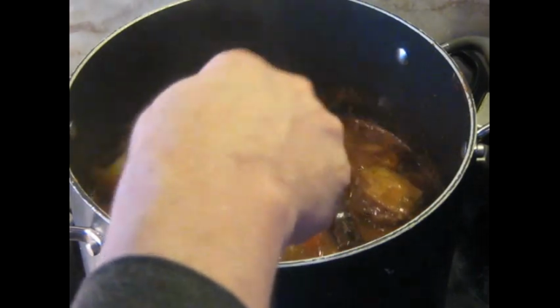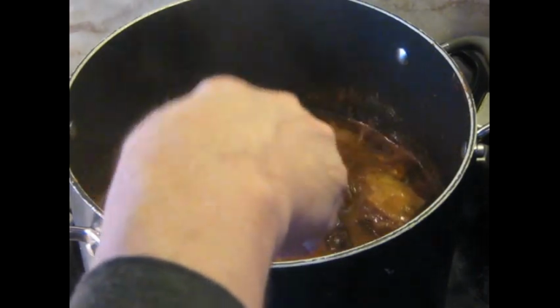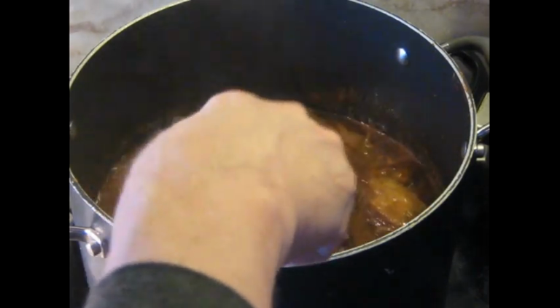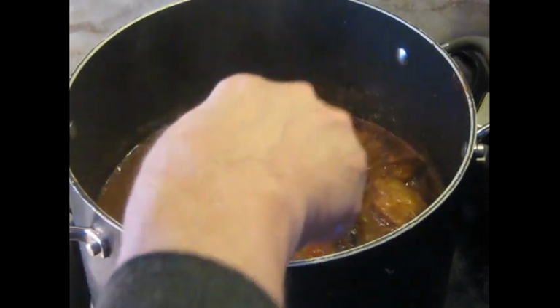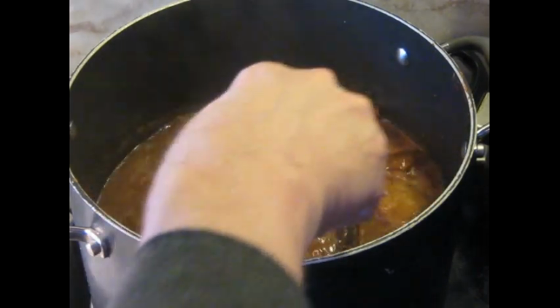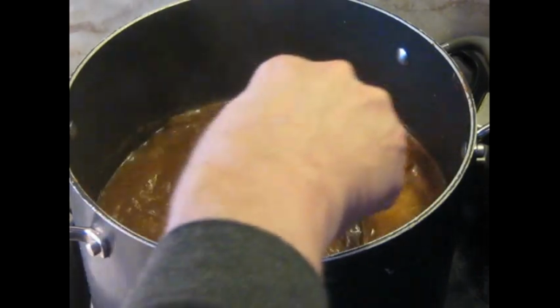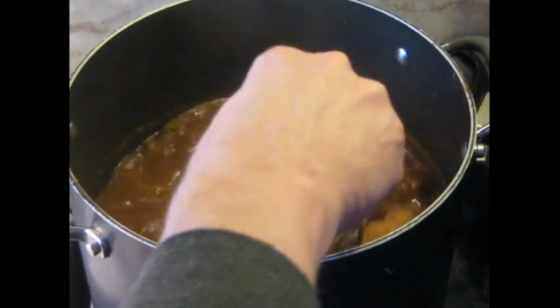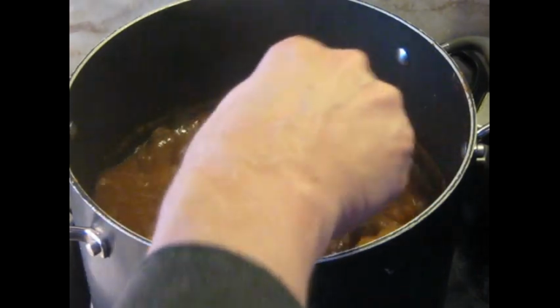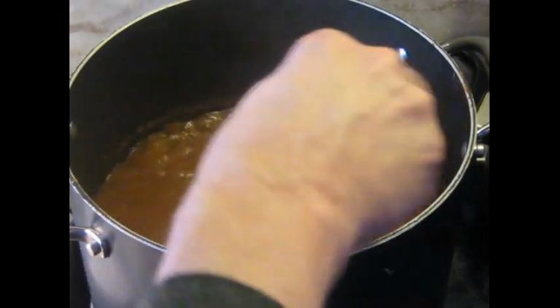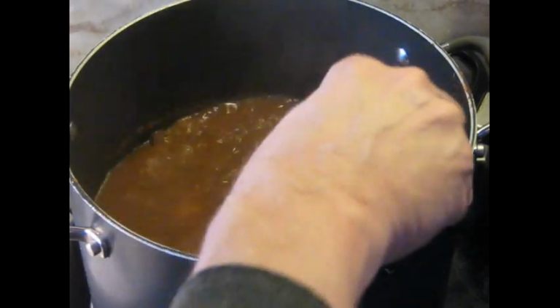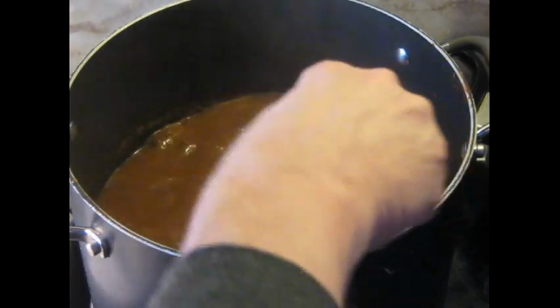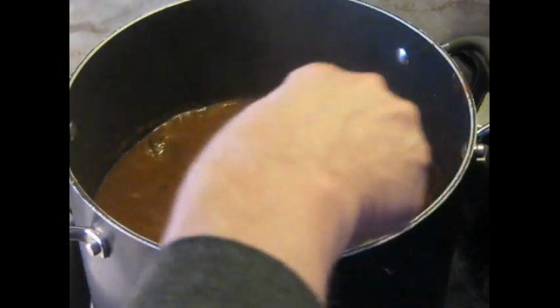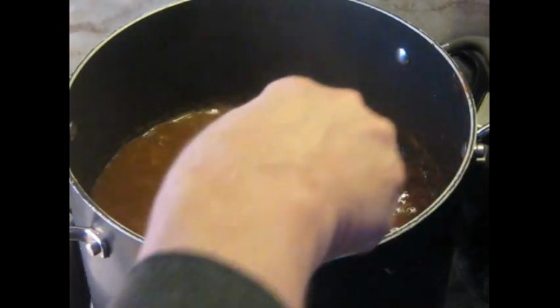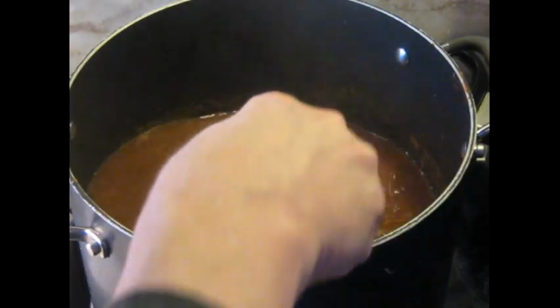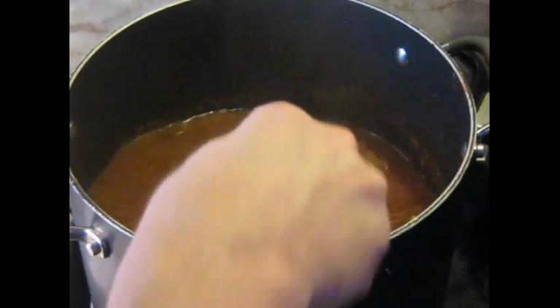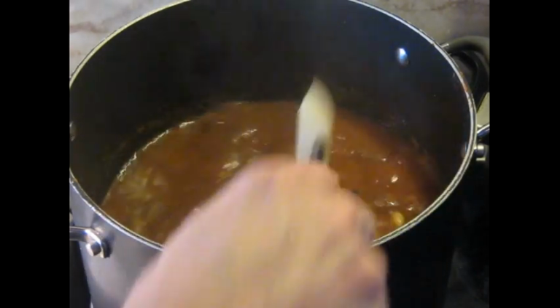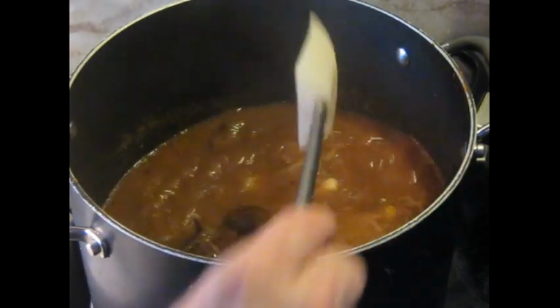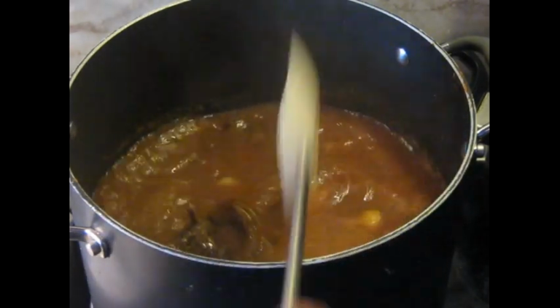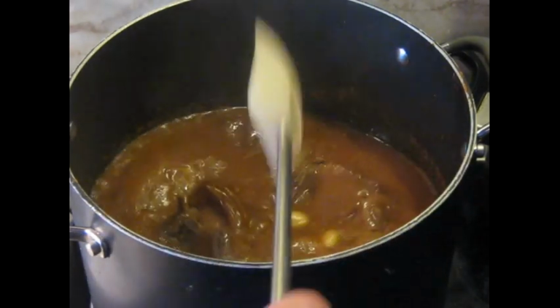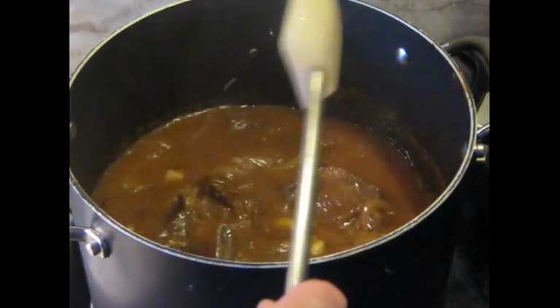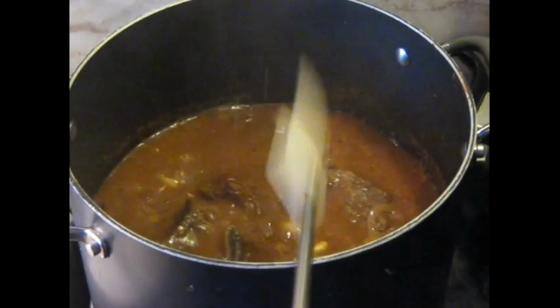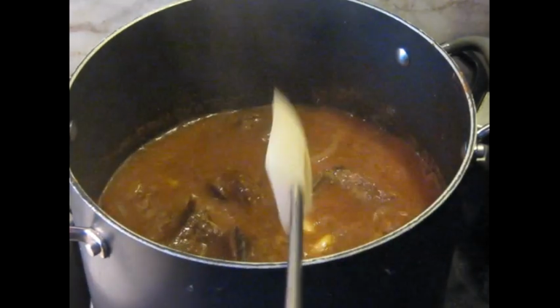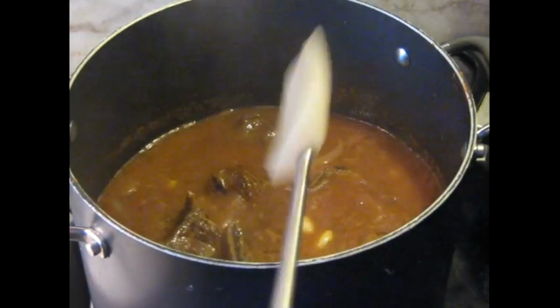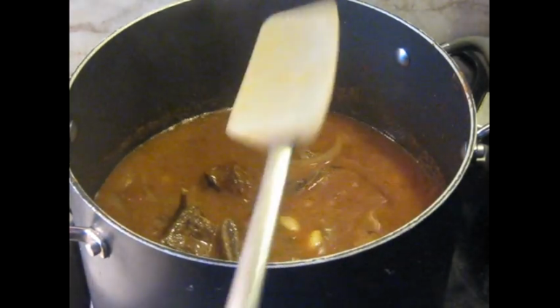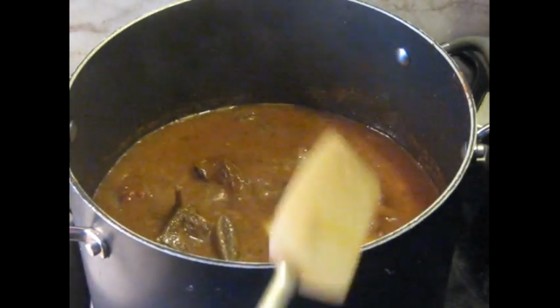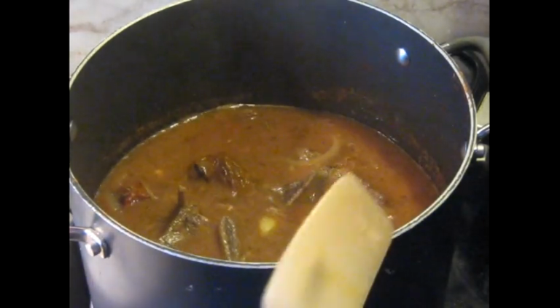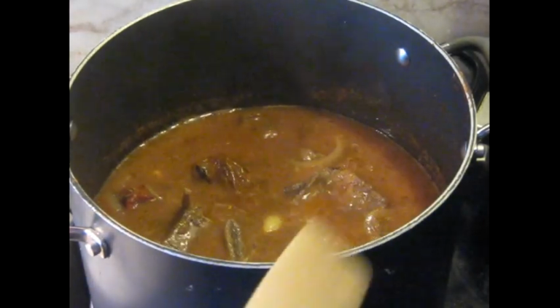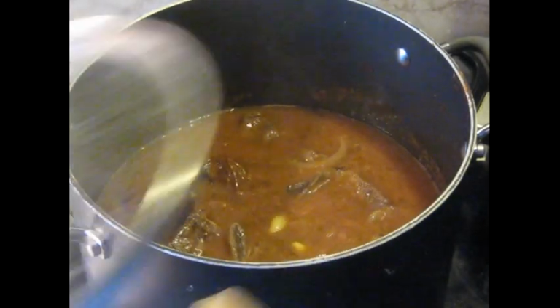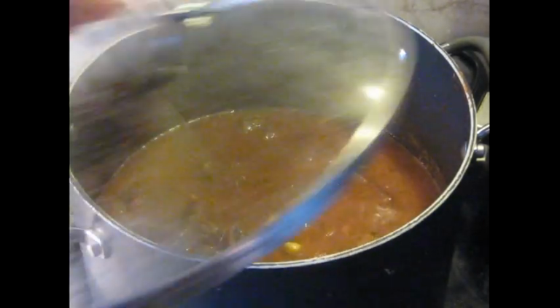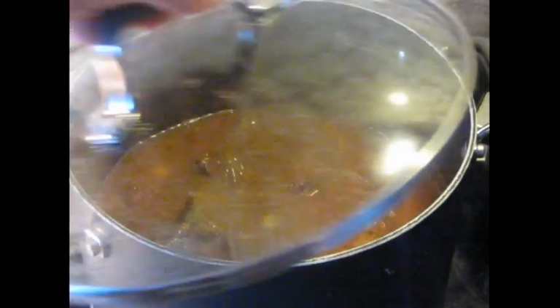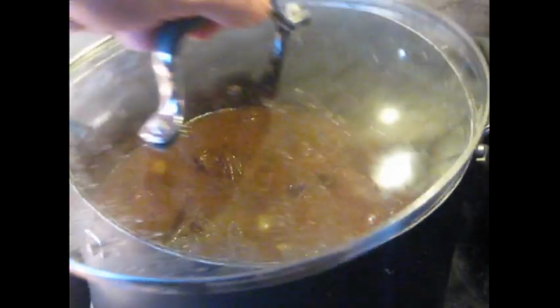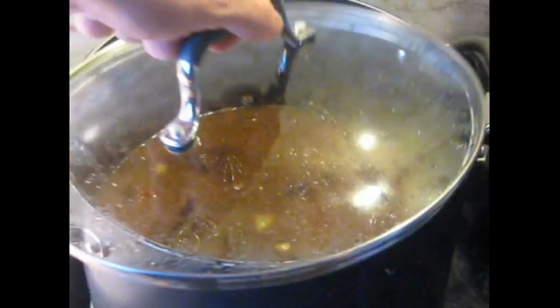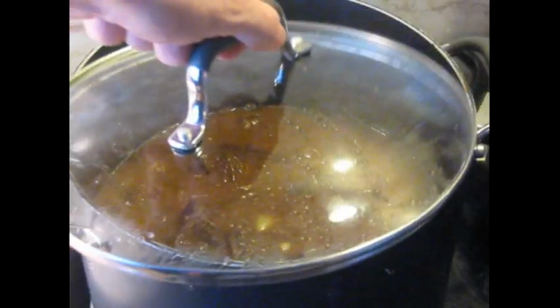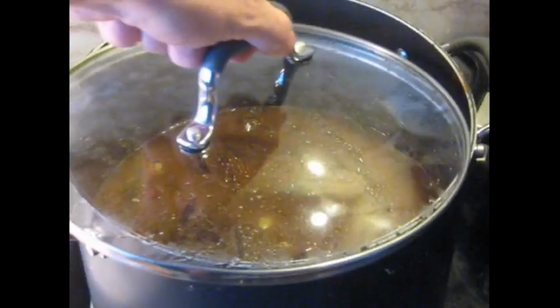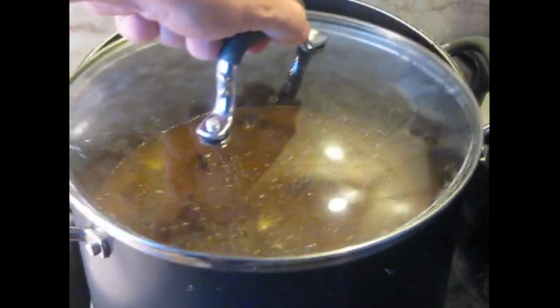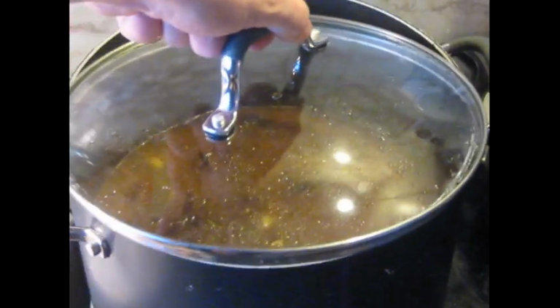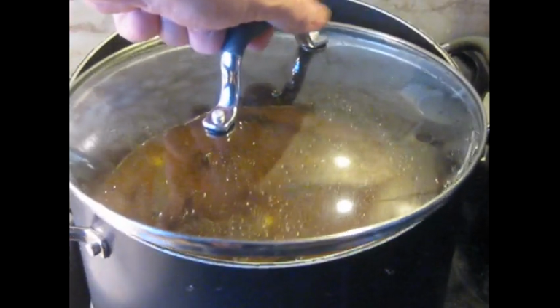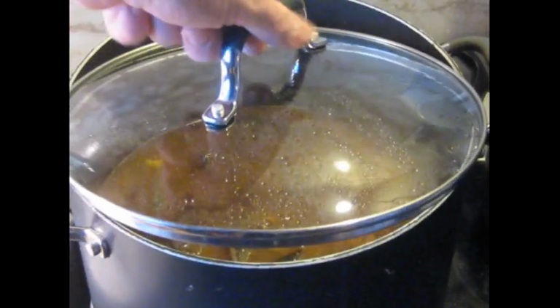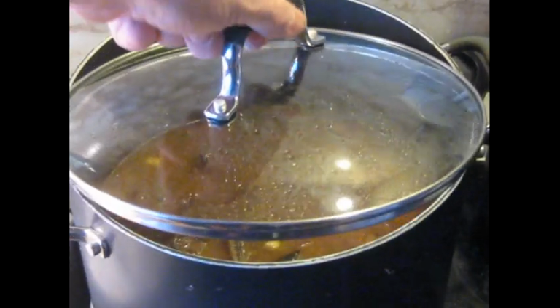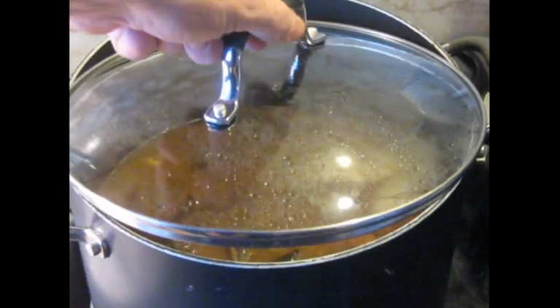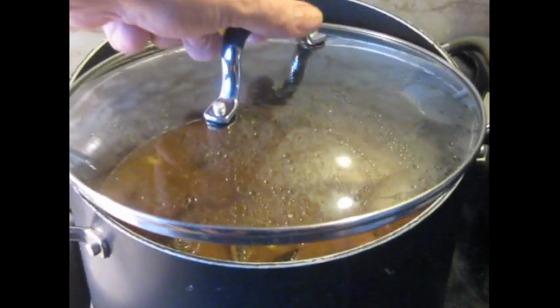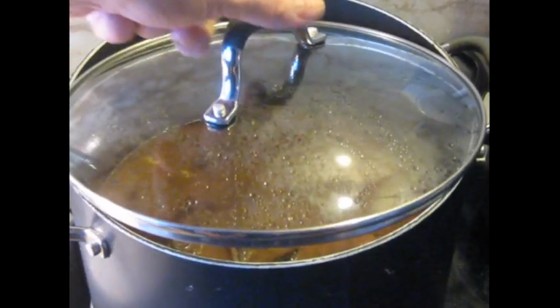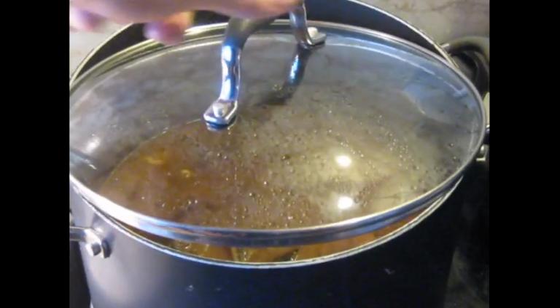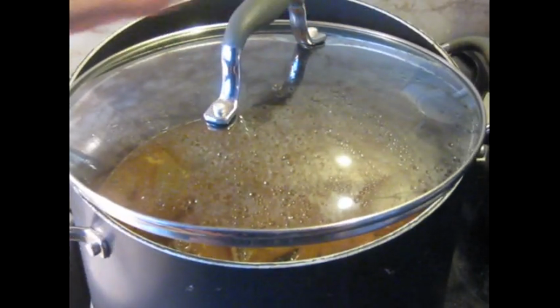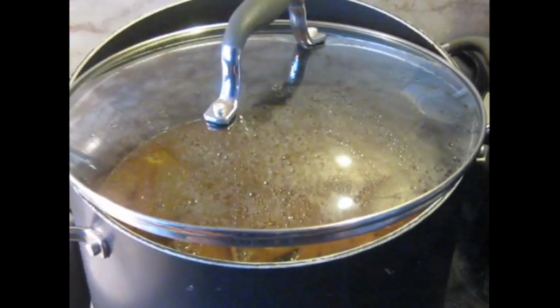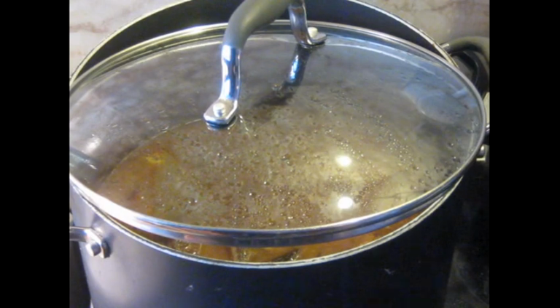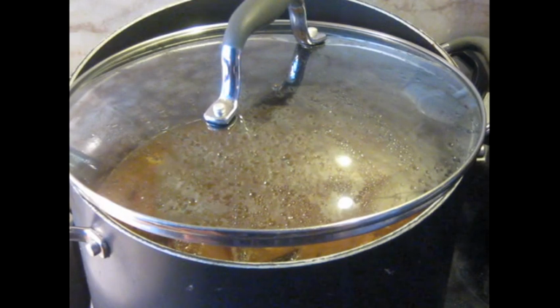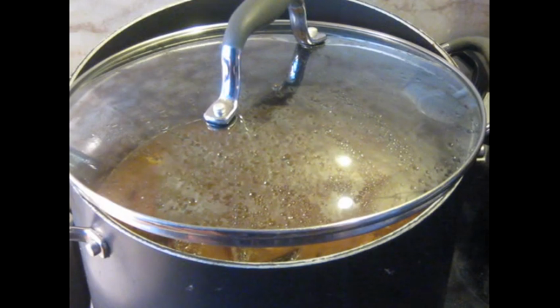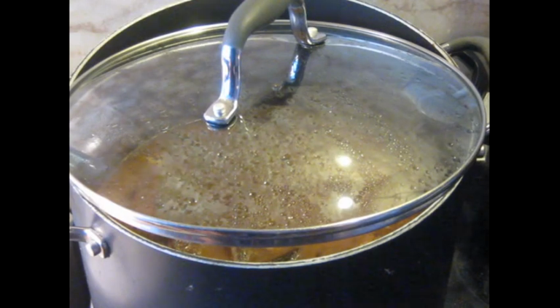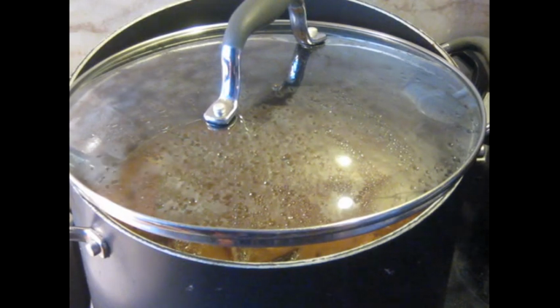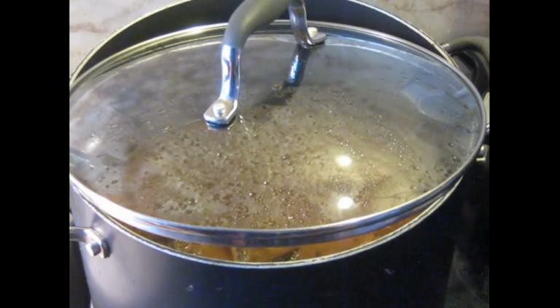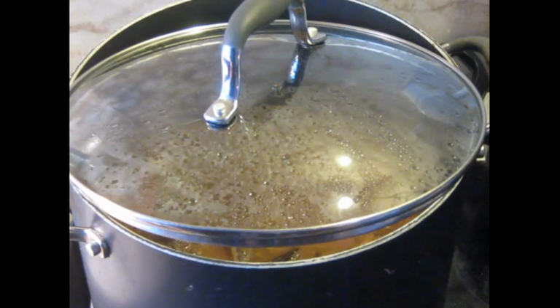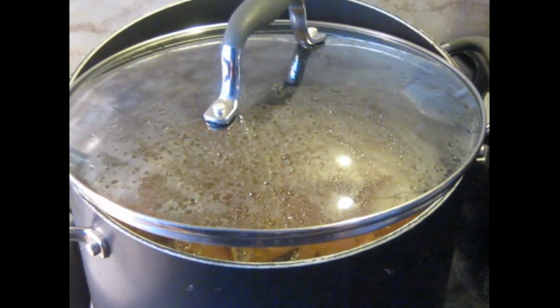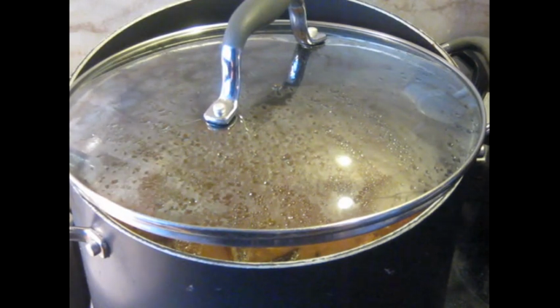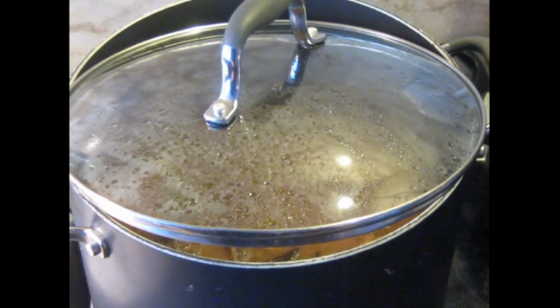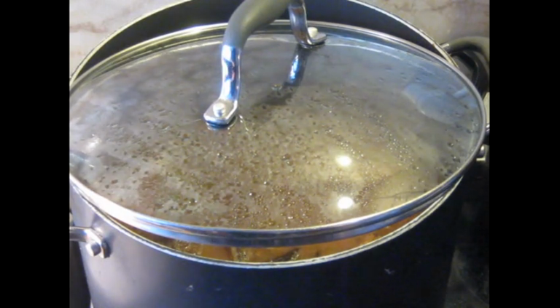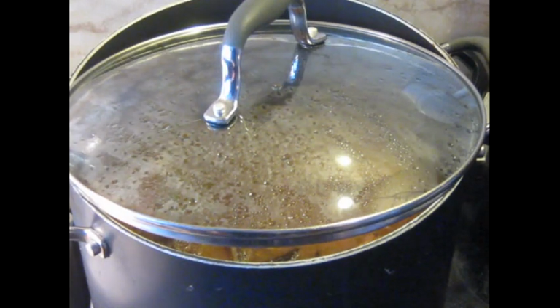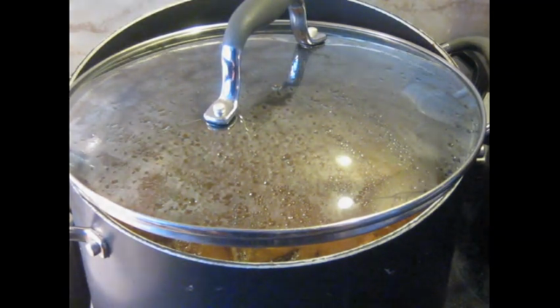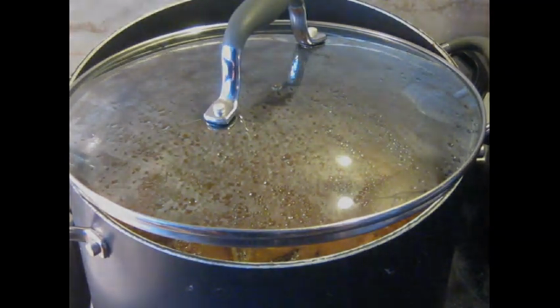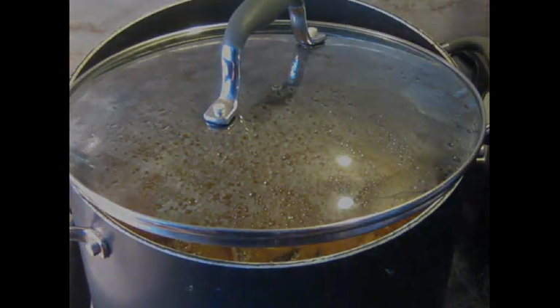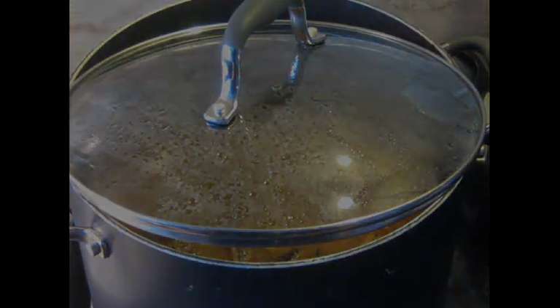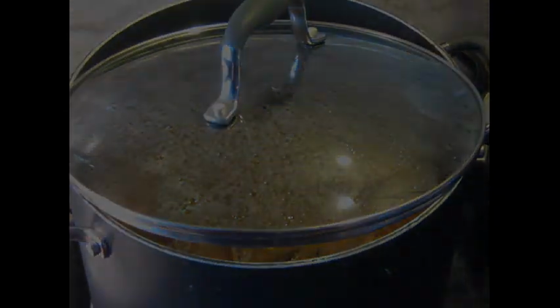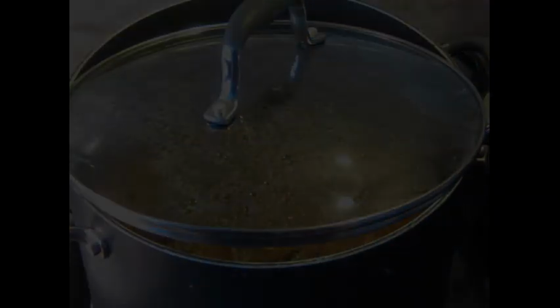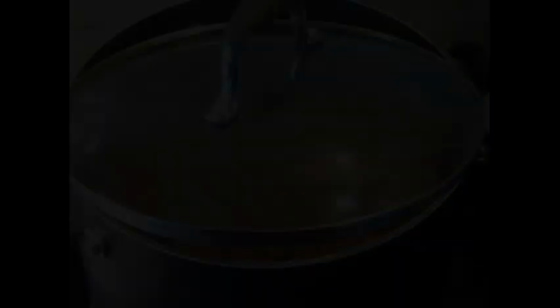That's in. The lid goes back on. It's going to stay at a simmer for quite a while.